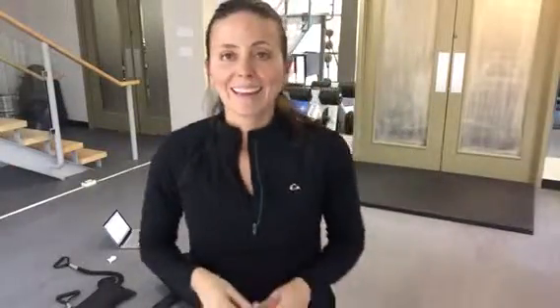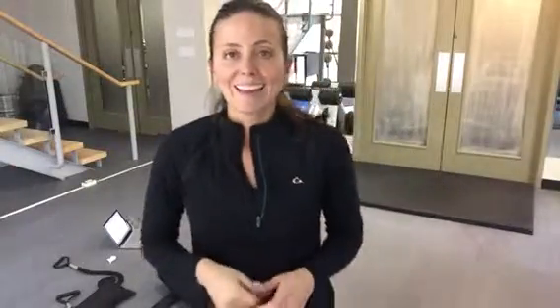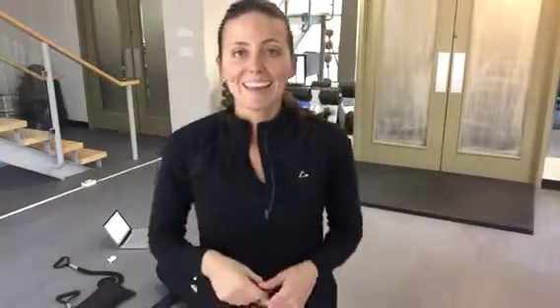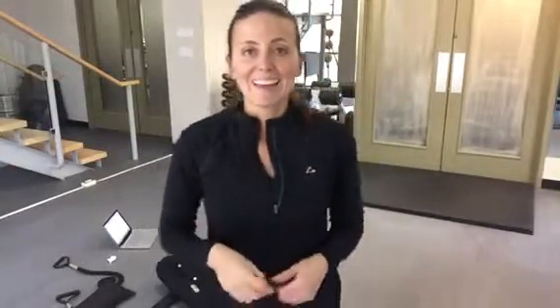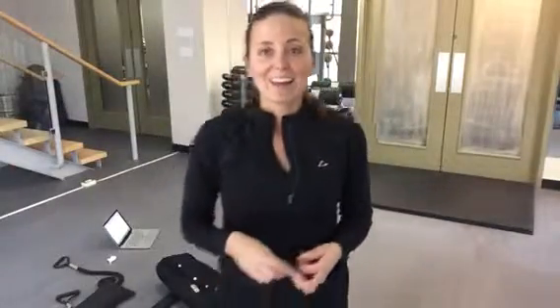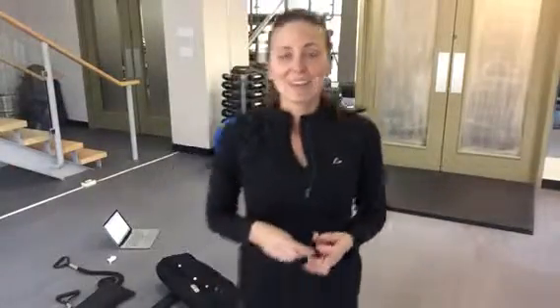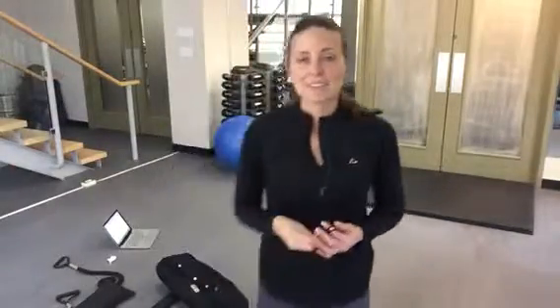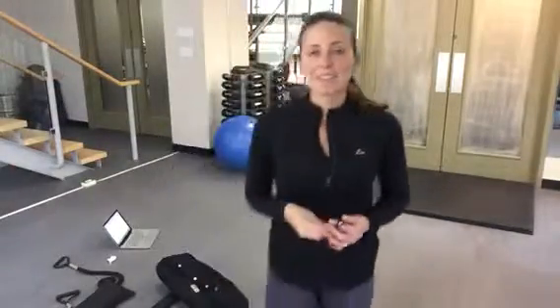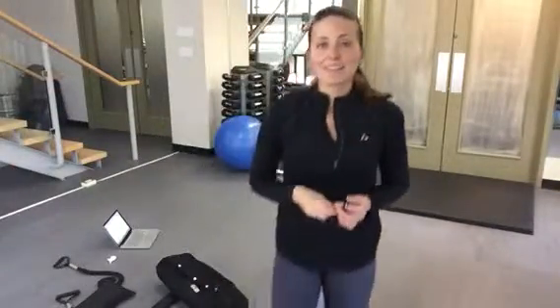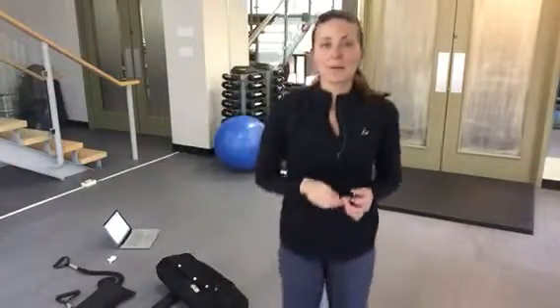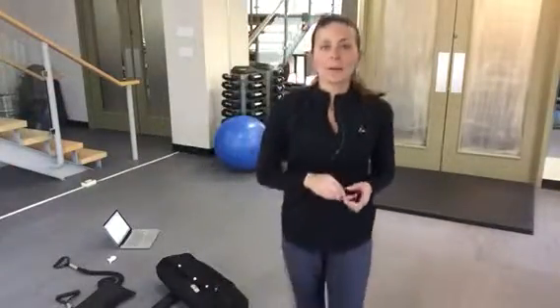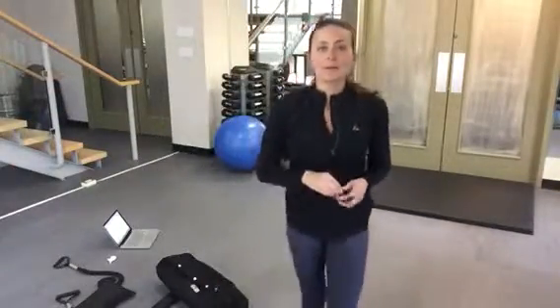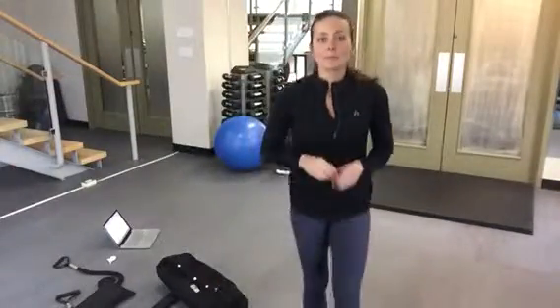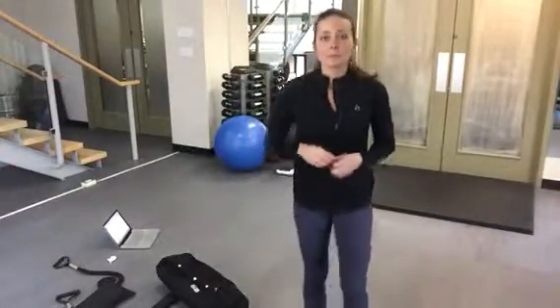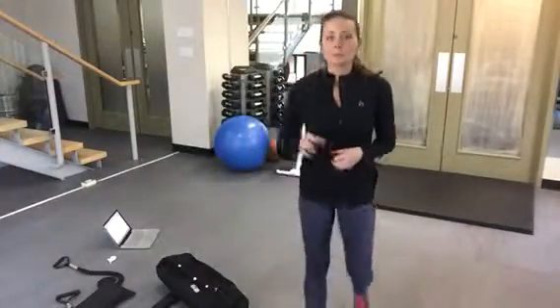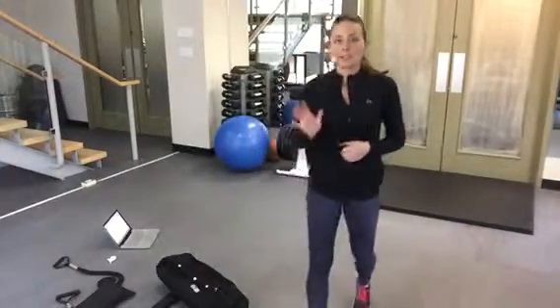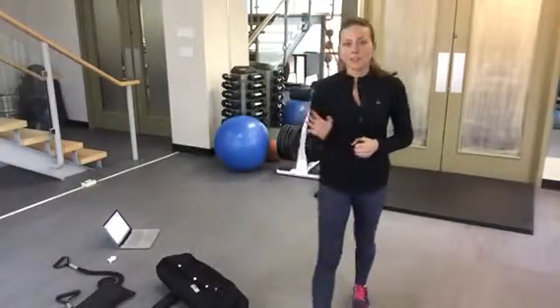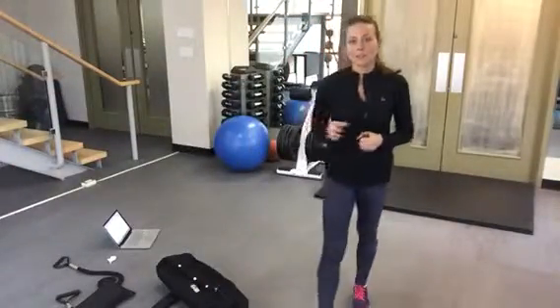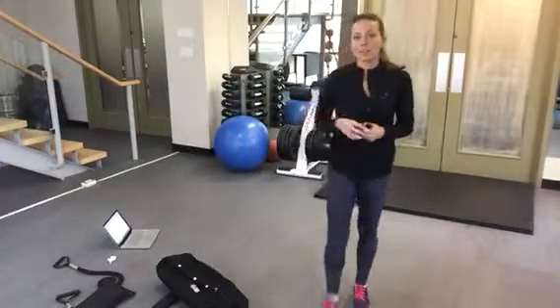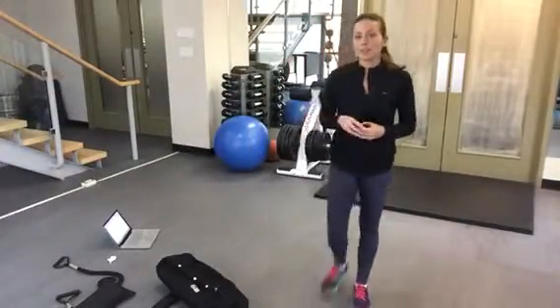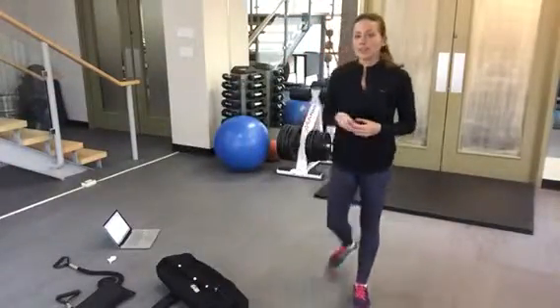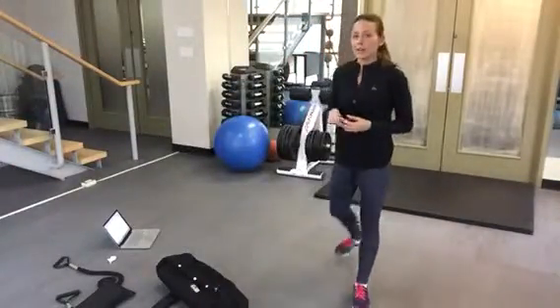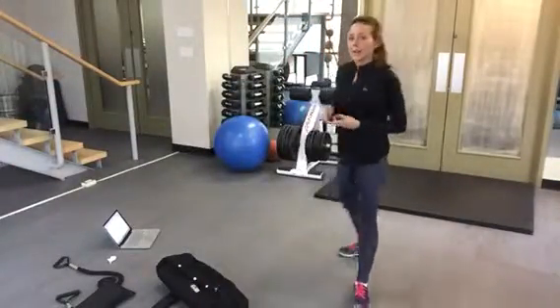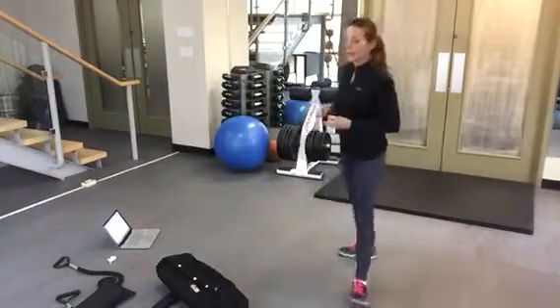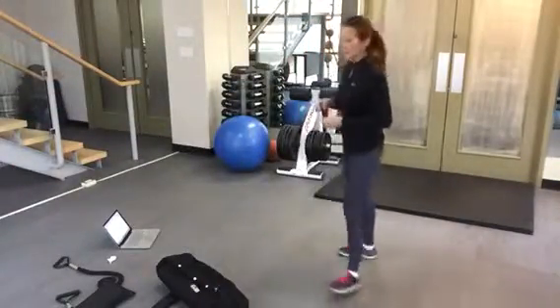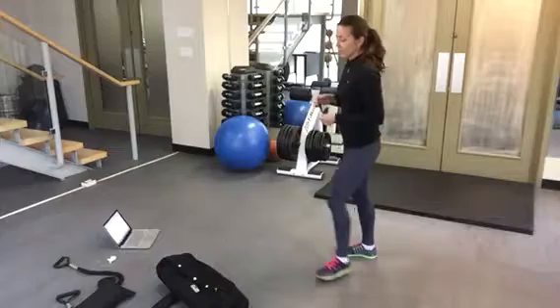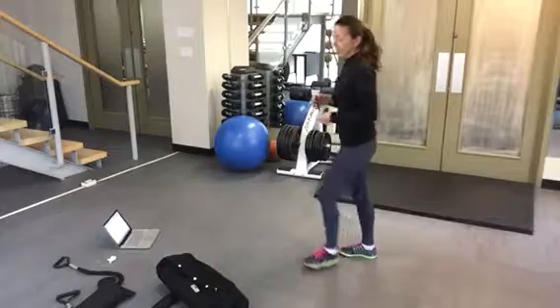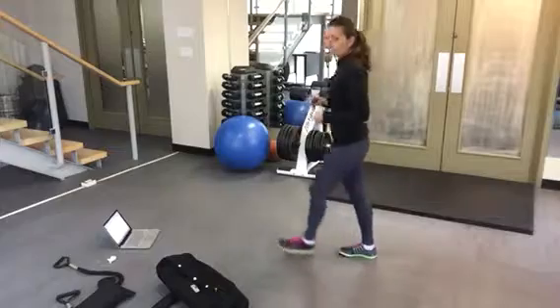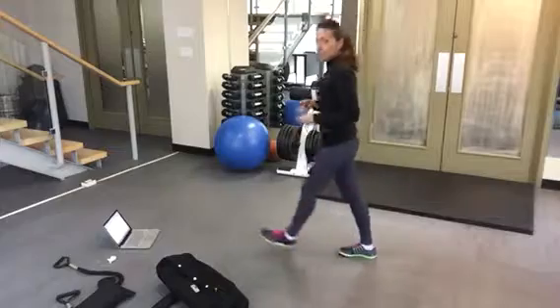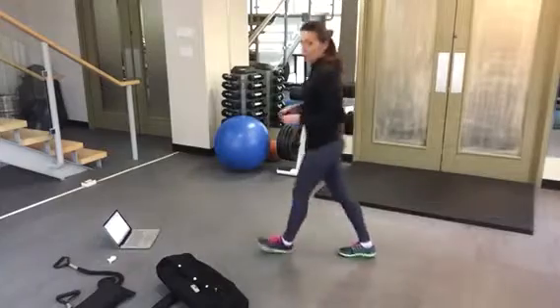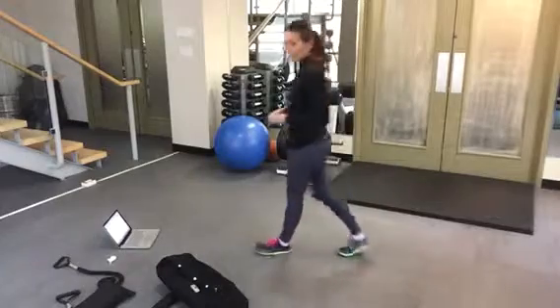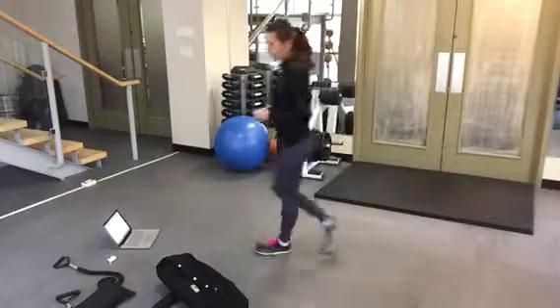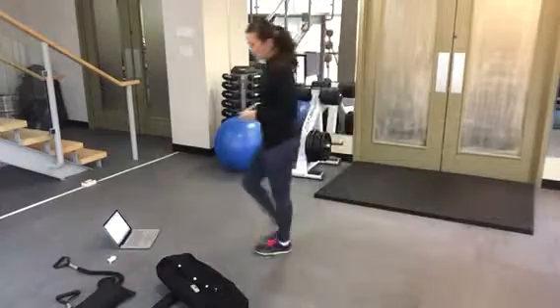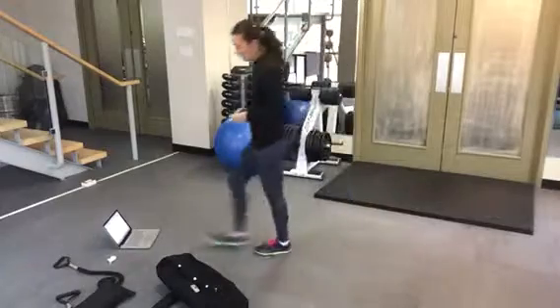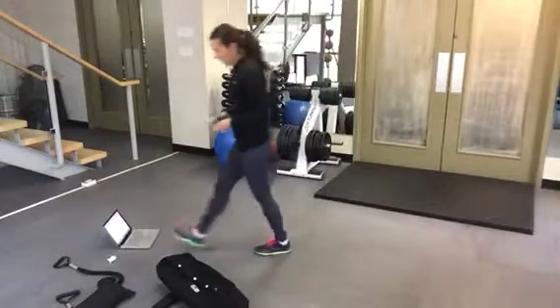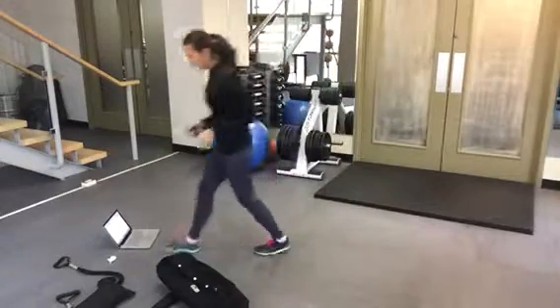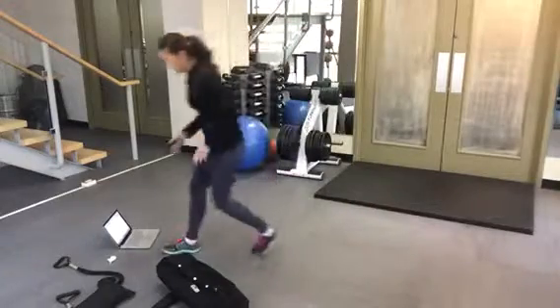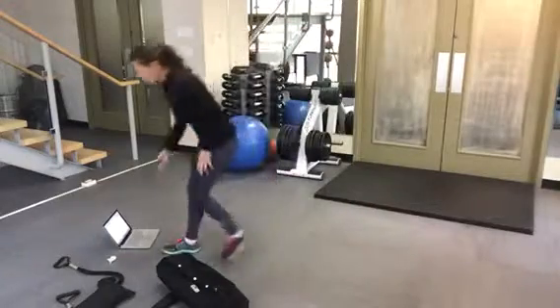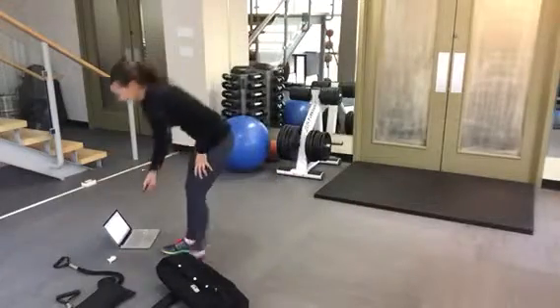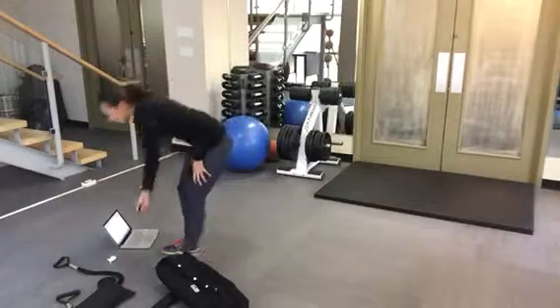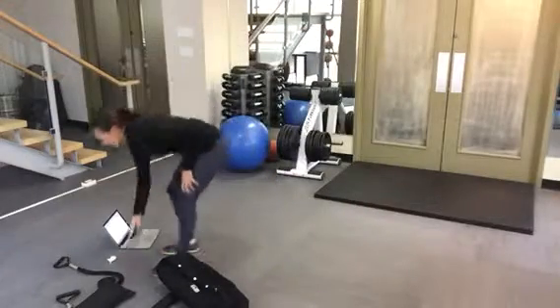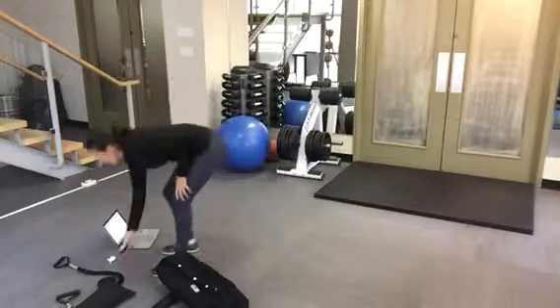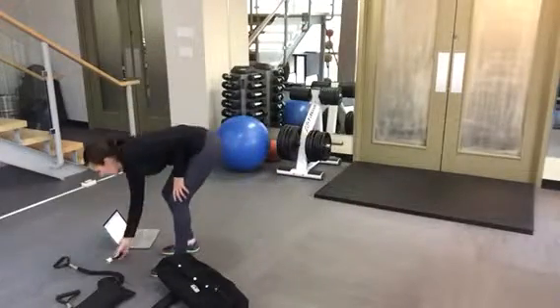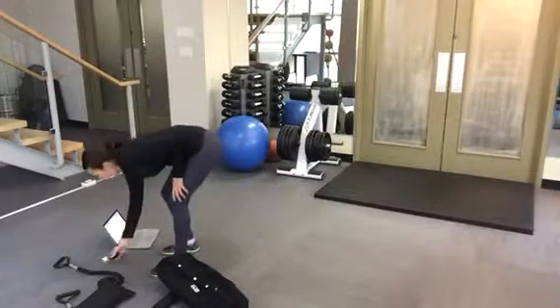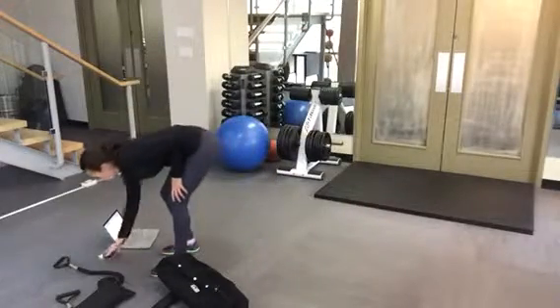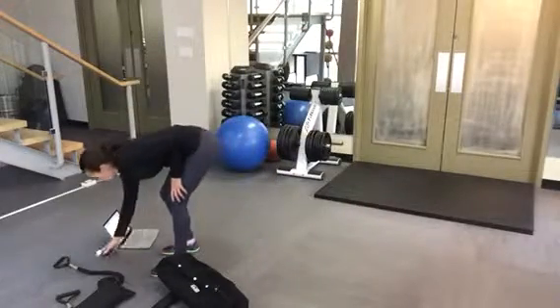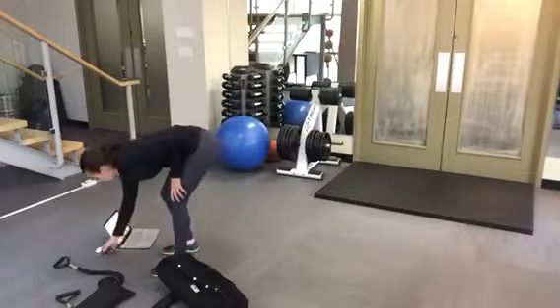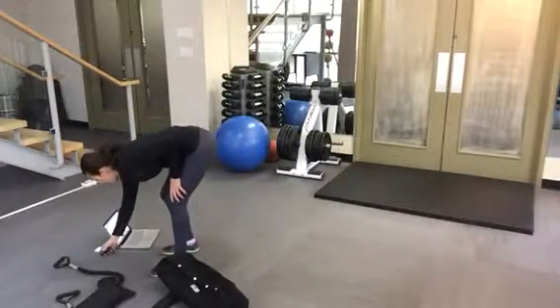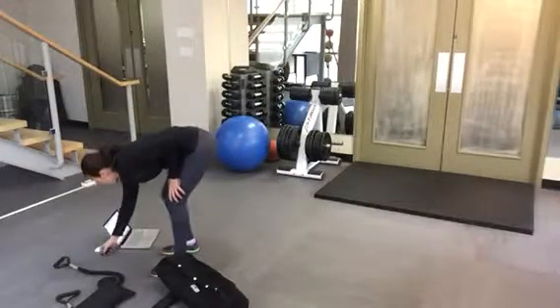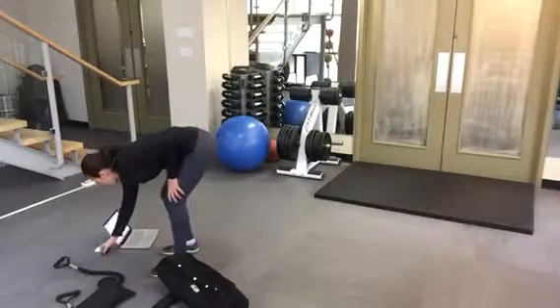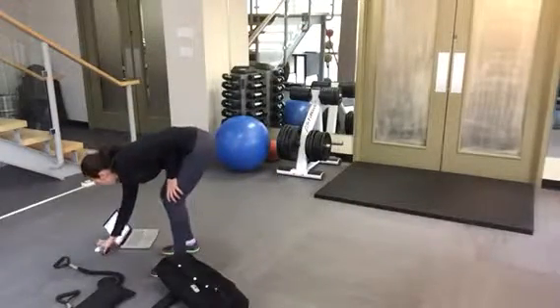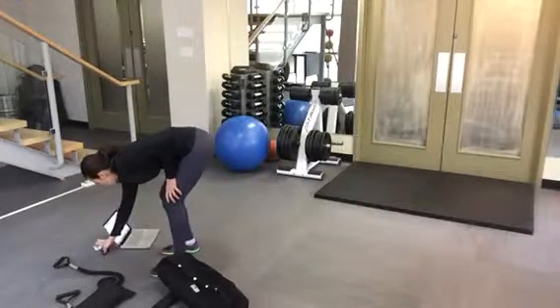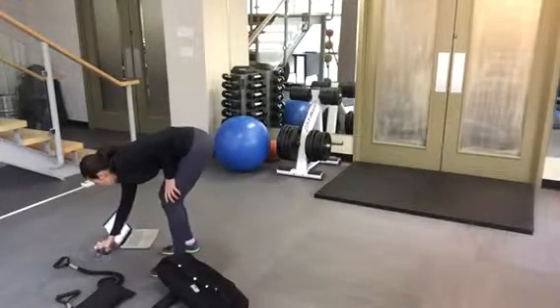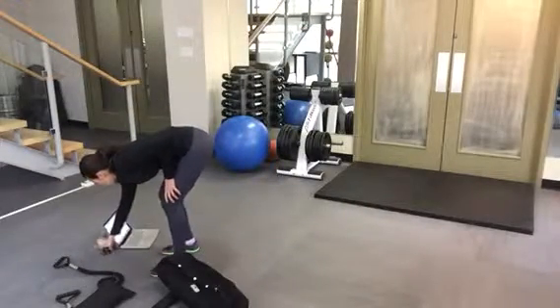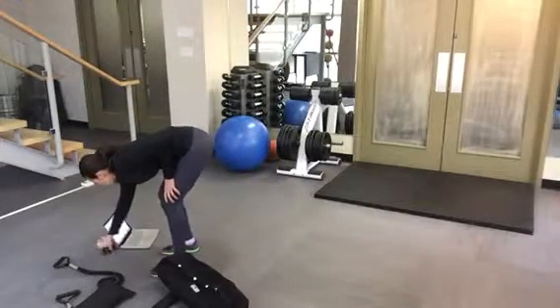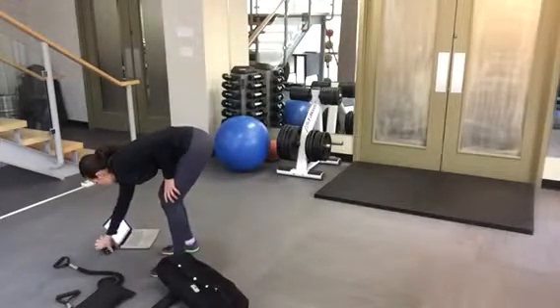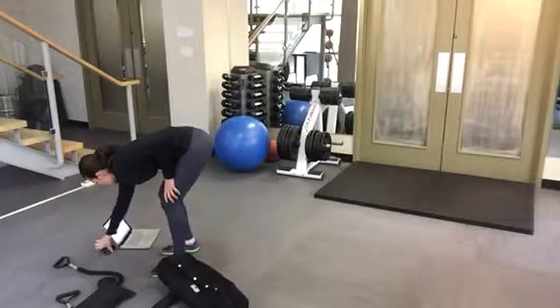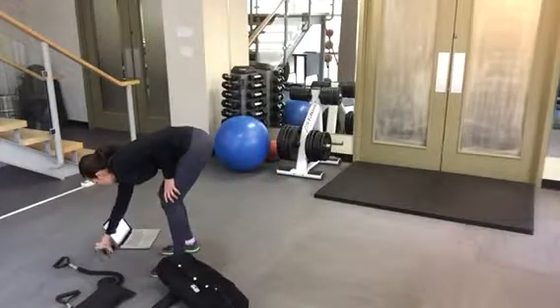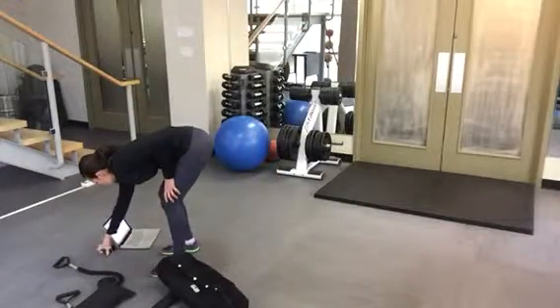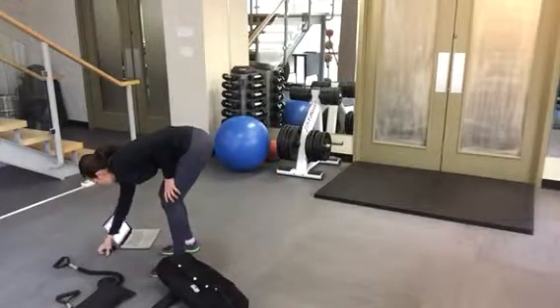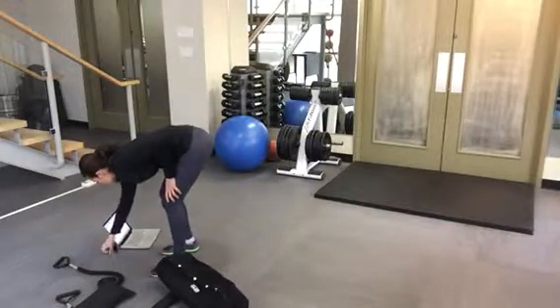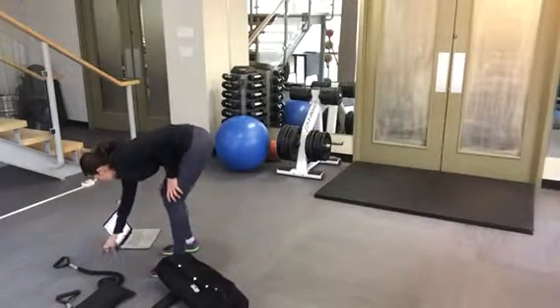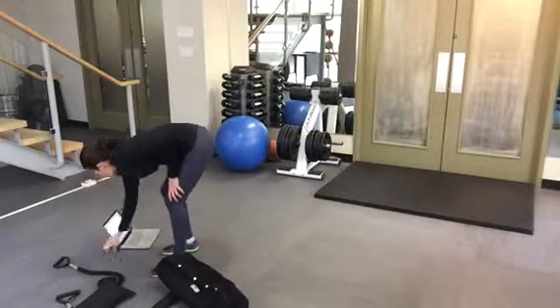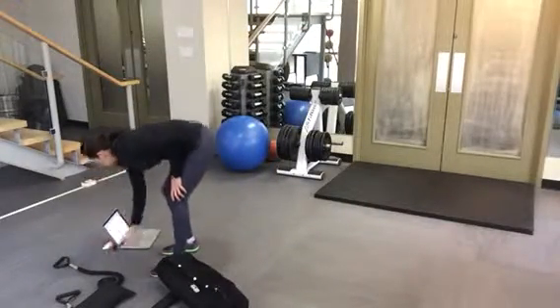Hey guys, welcome to day 3 of this round of workouts. Let's get started.